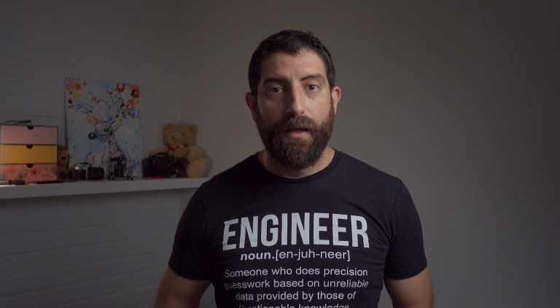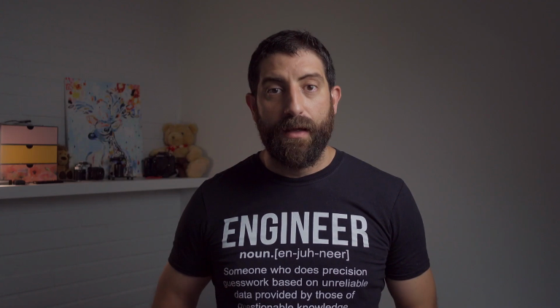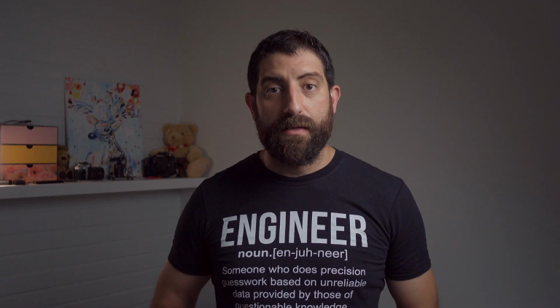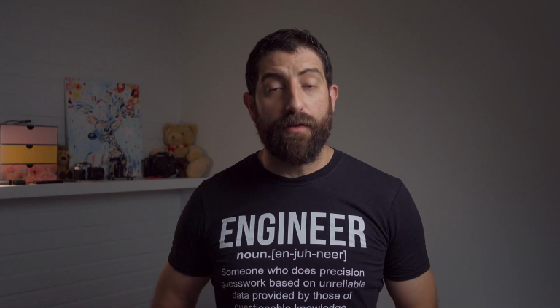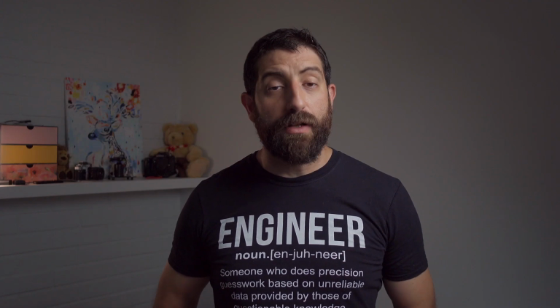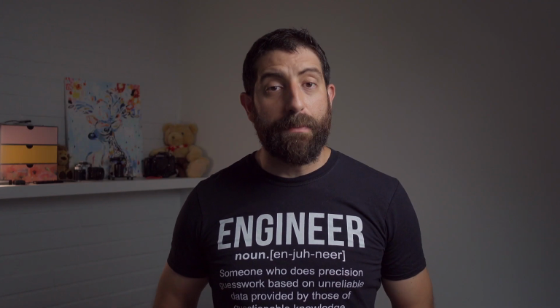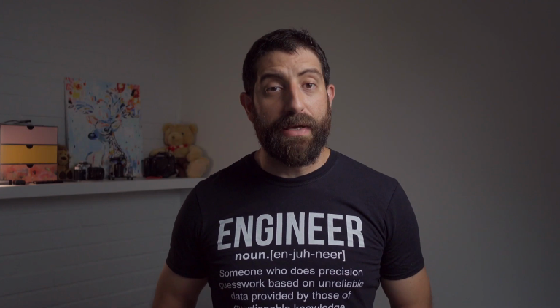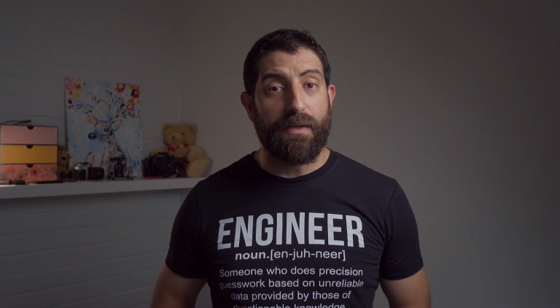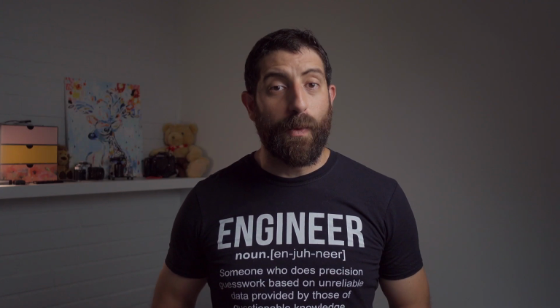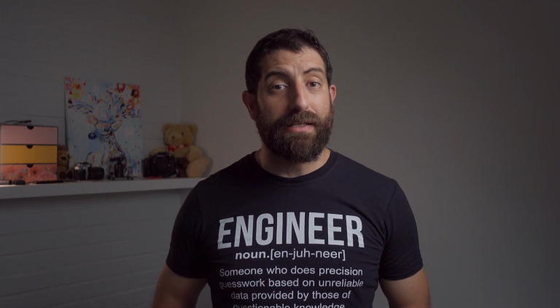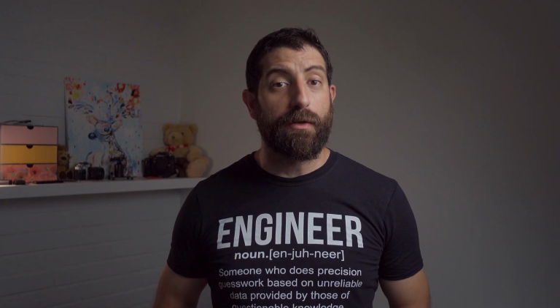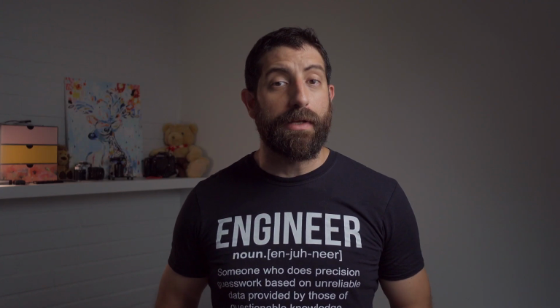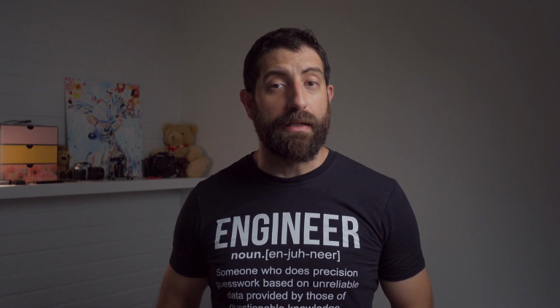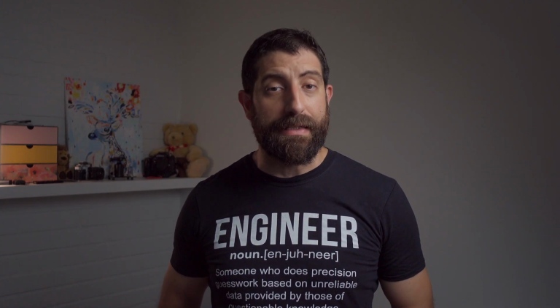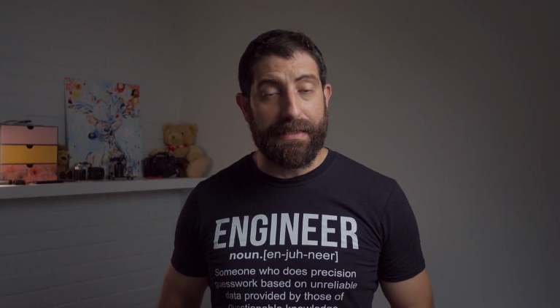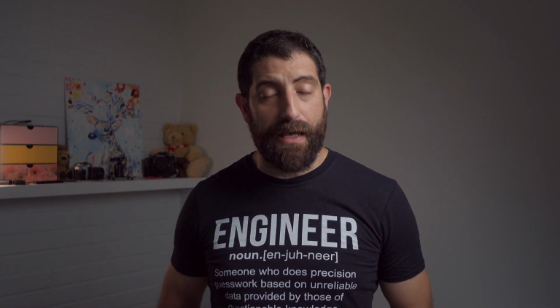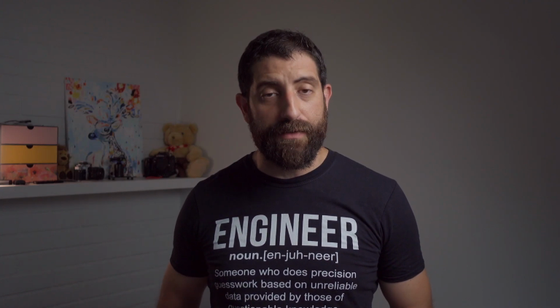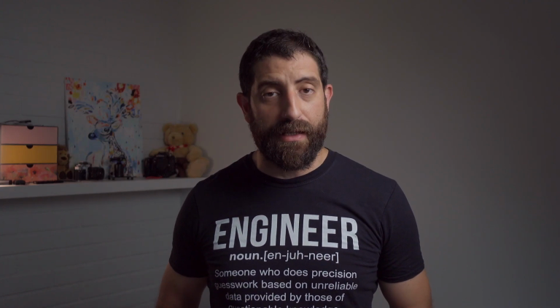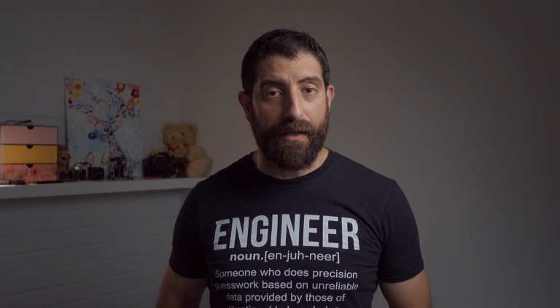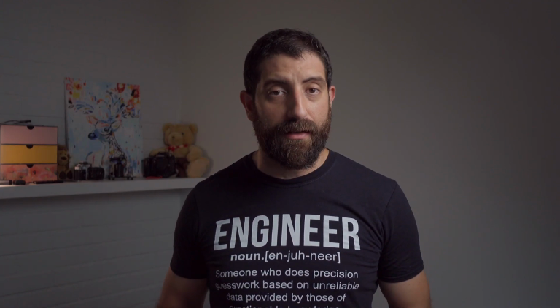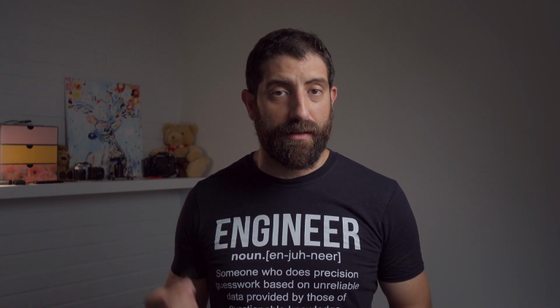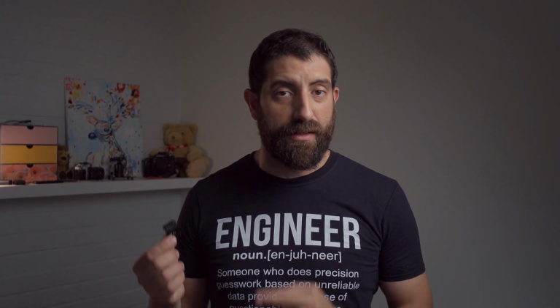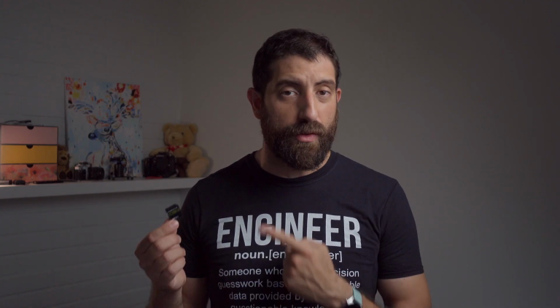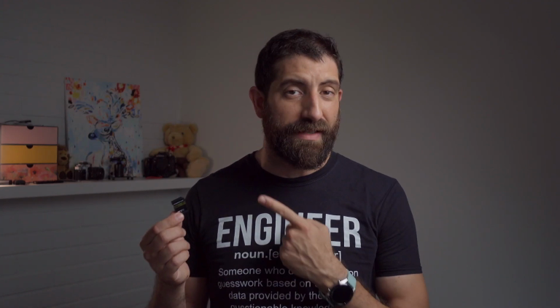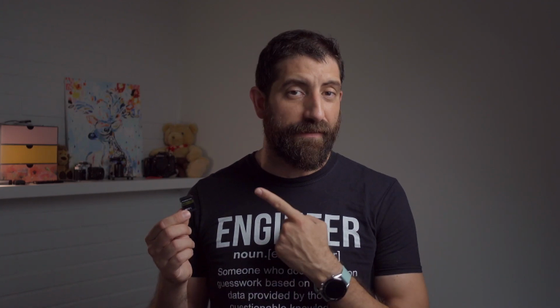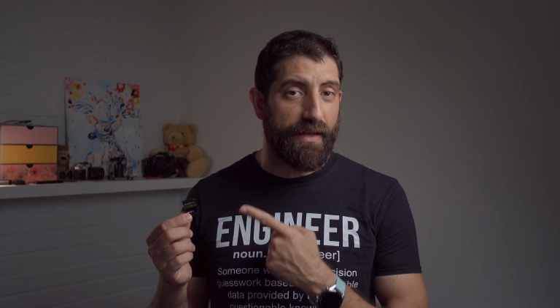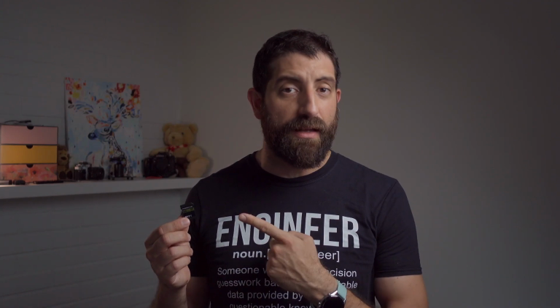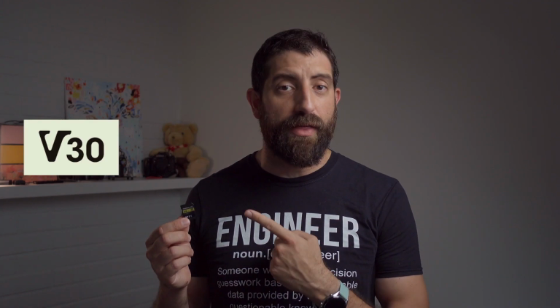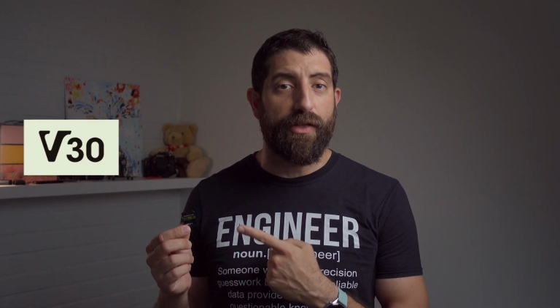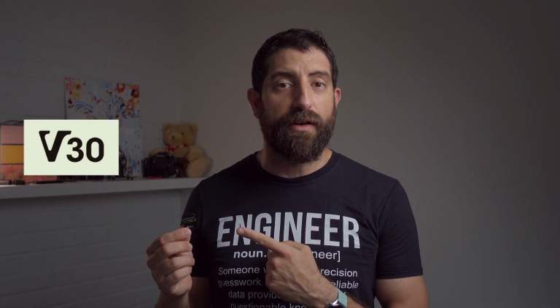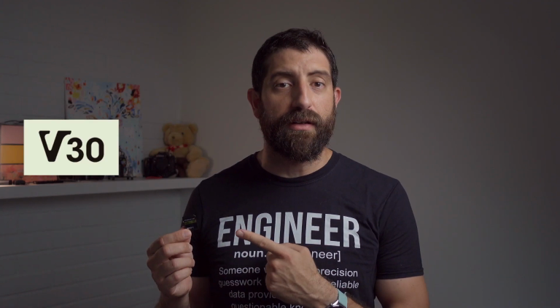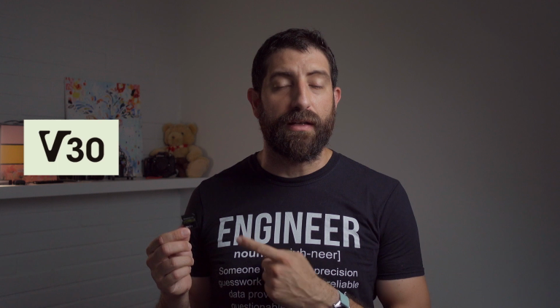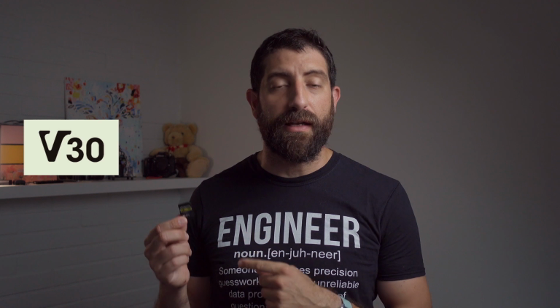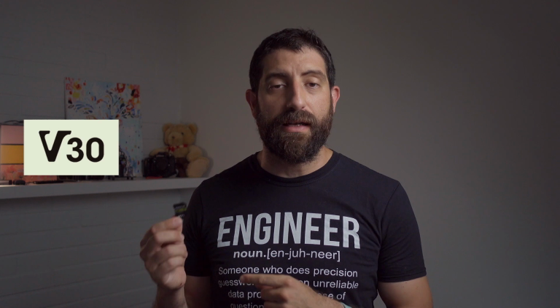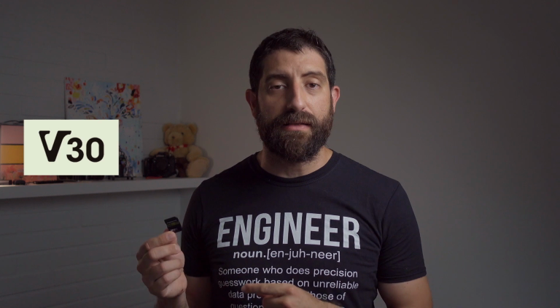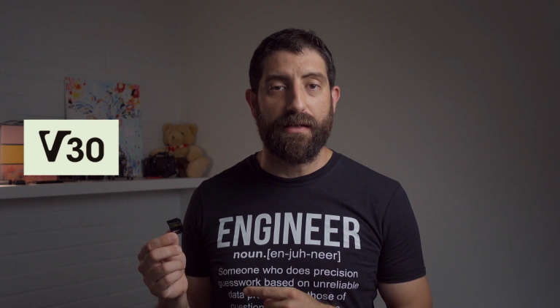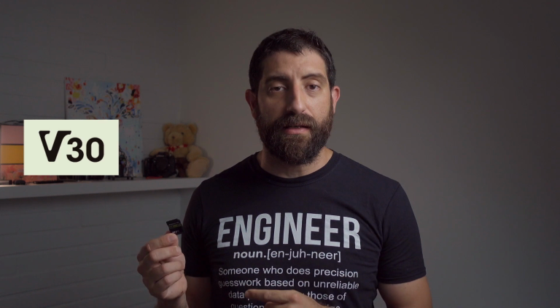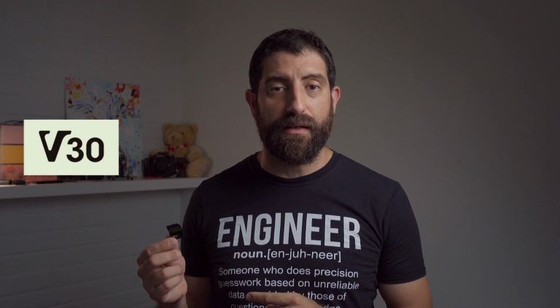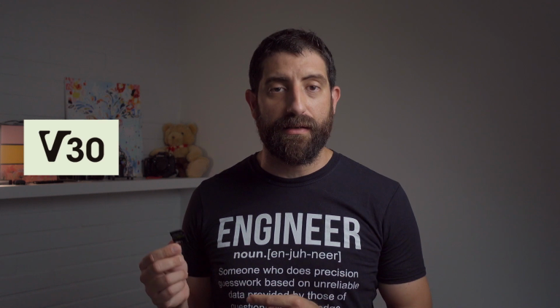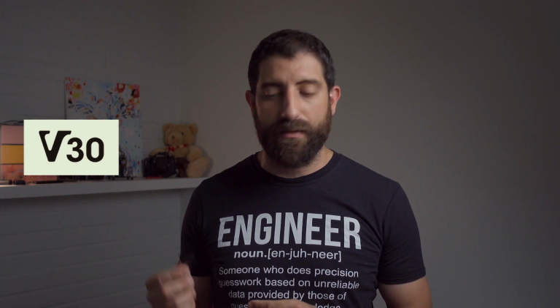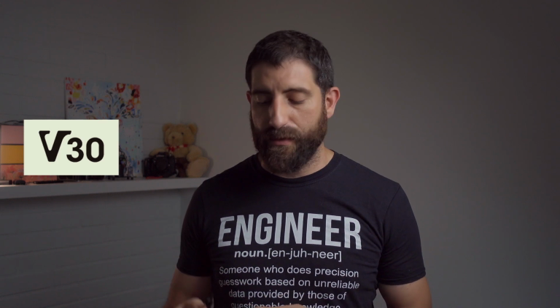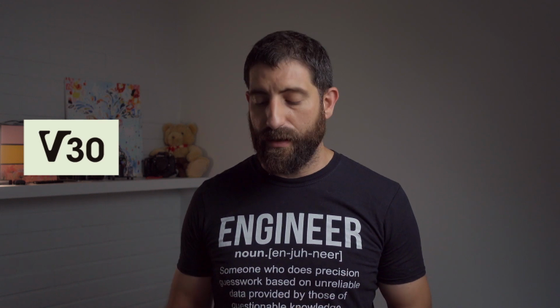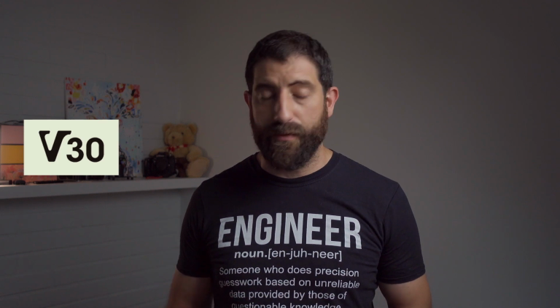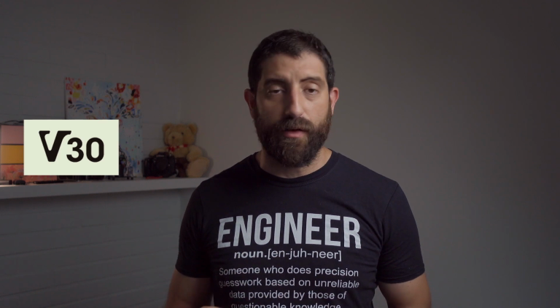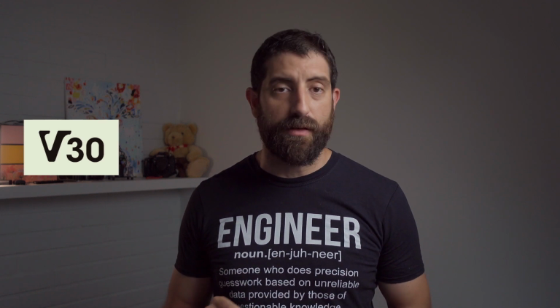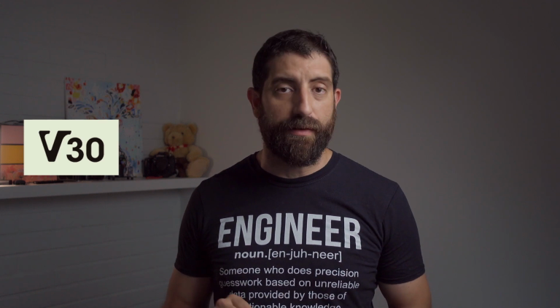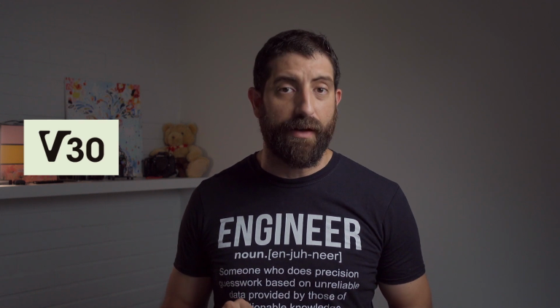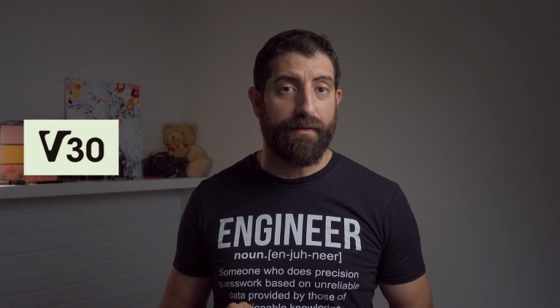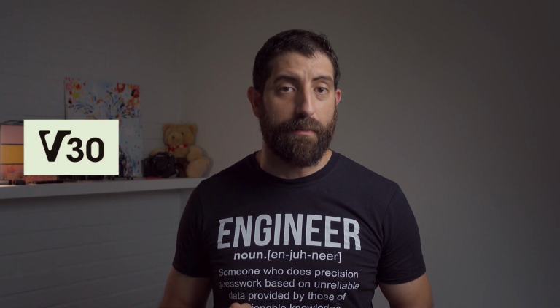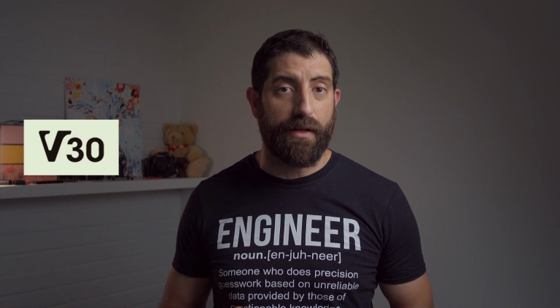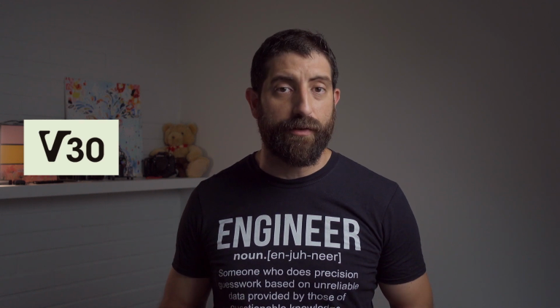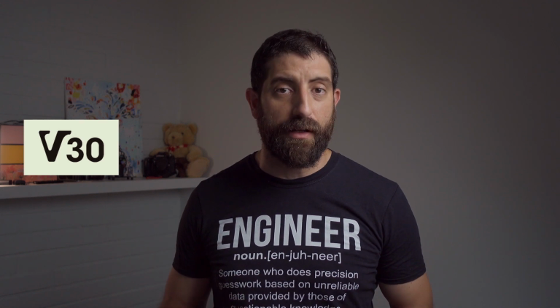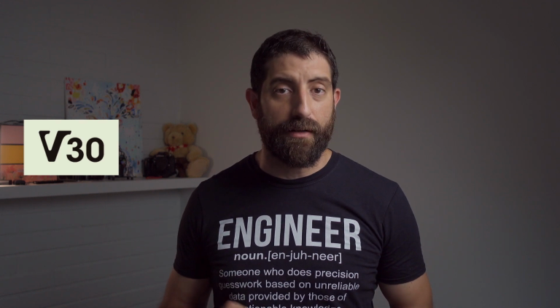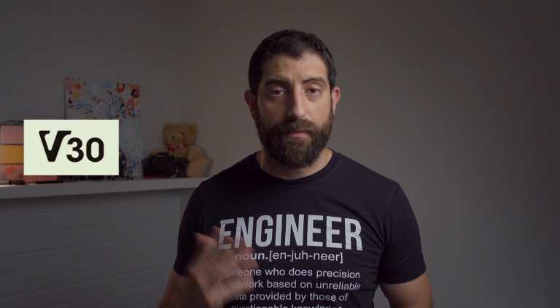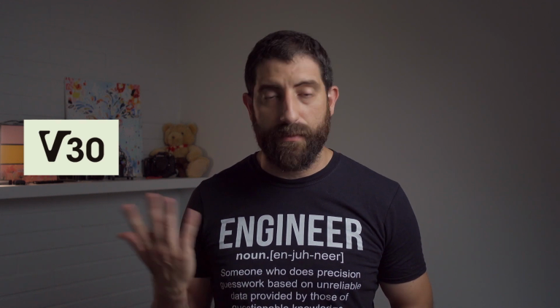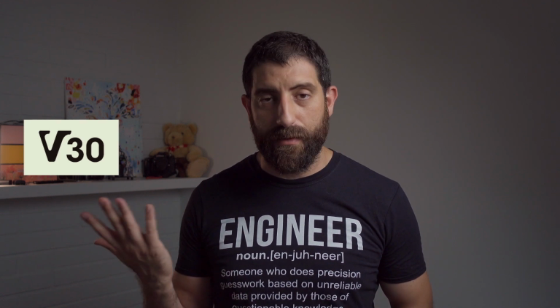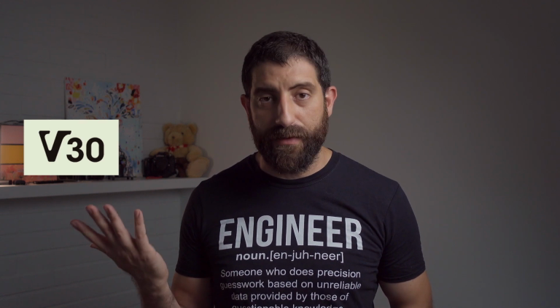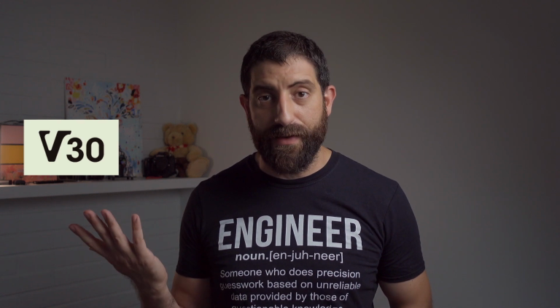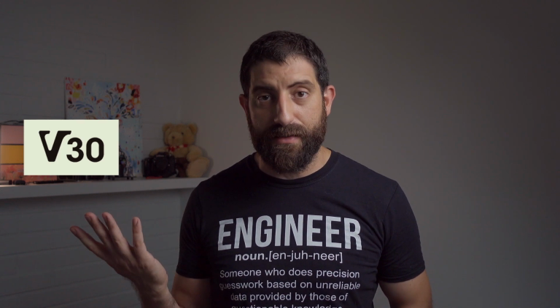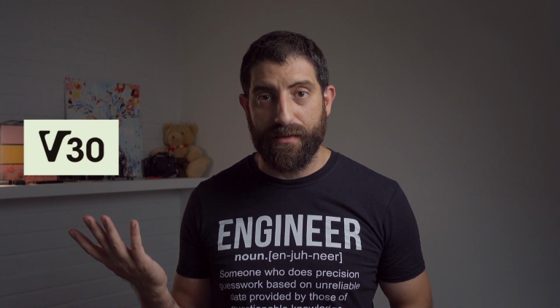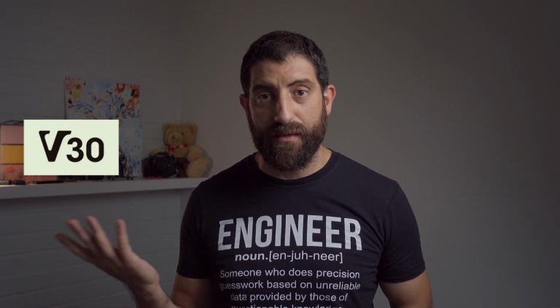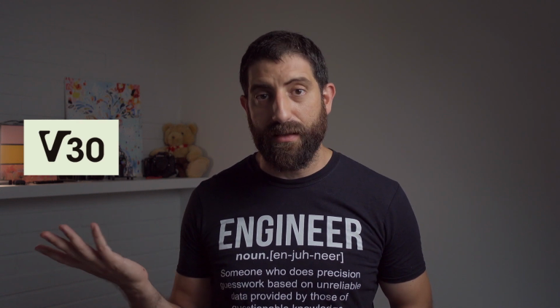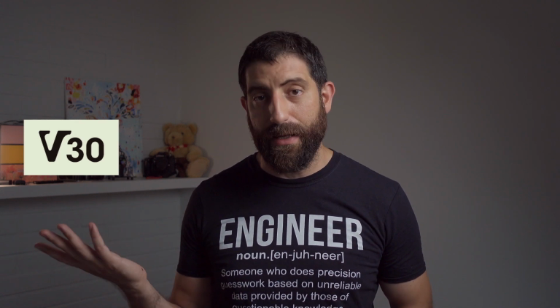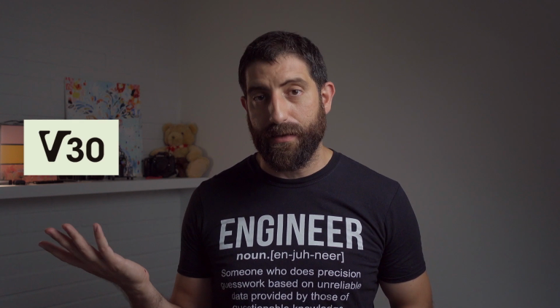For the impatient ones: to be on the safe side, choose a V30 SD card, and of course if you have the money for it, the faster the better.